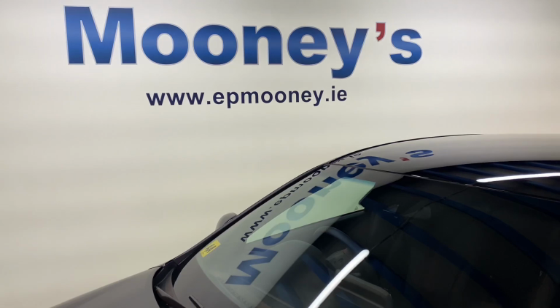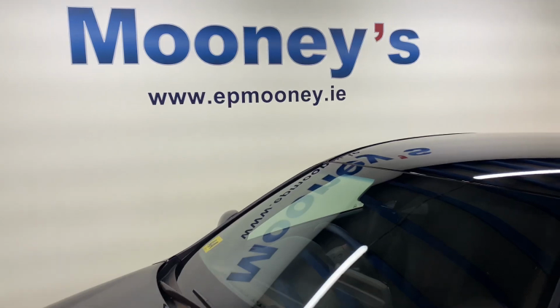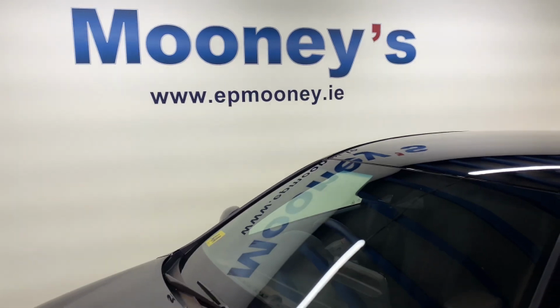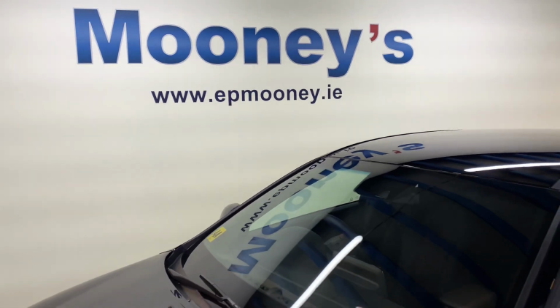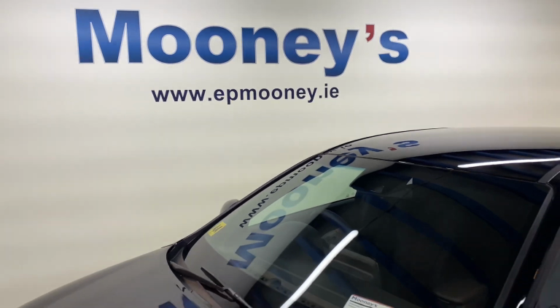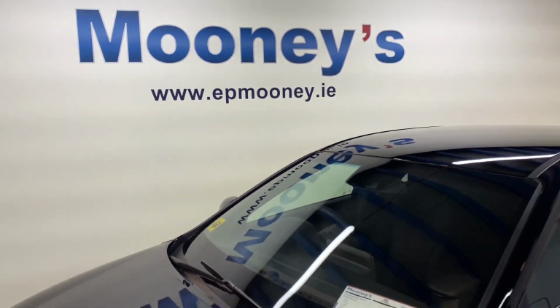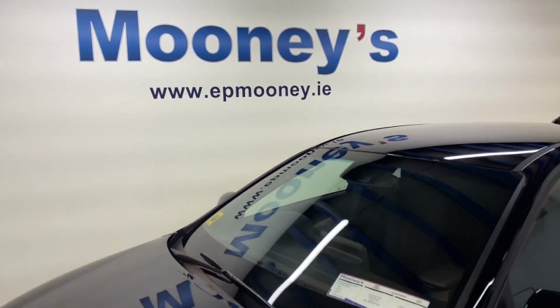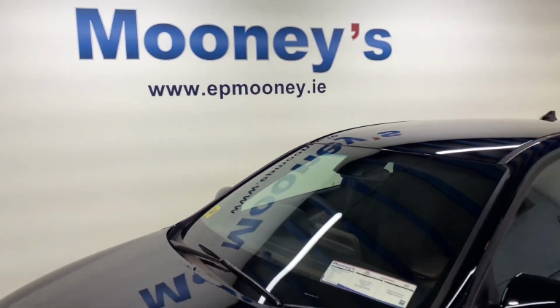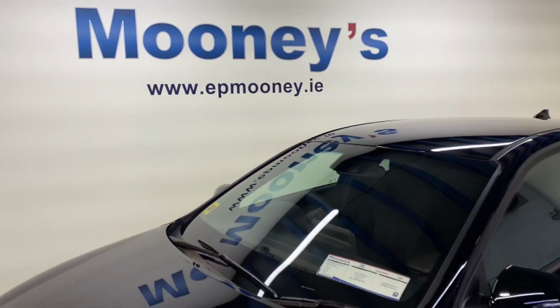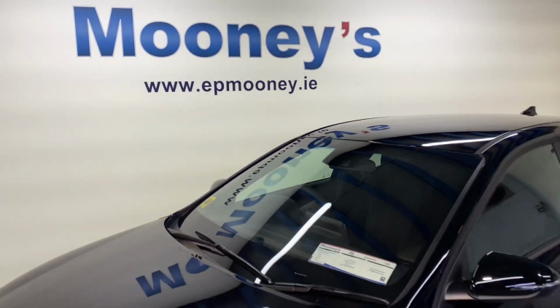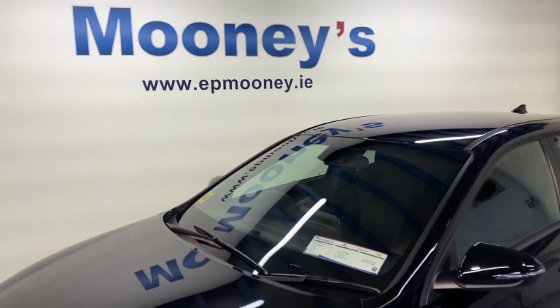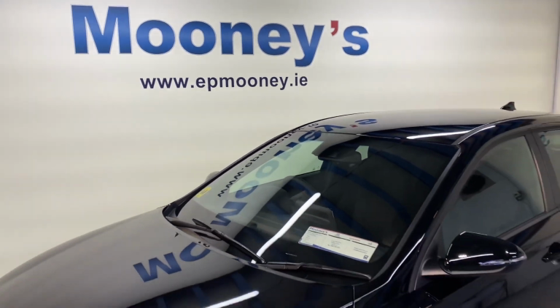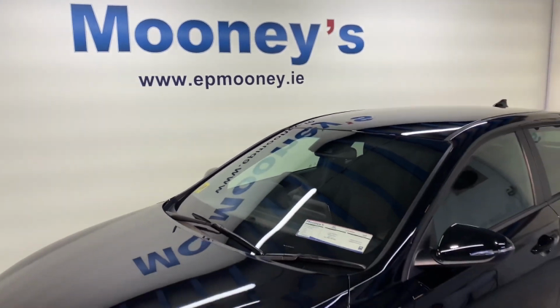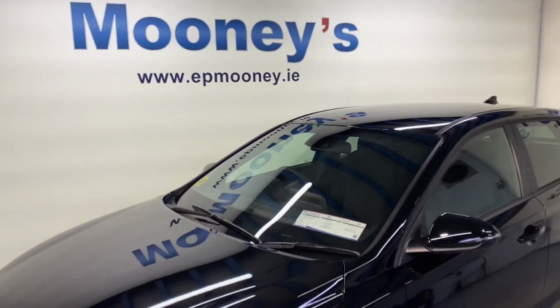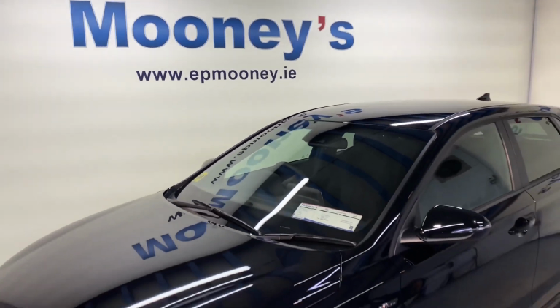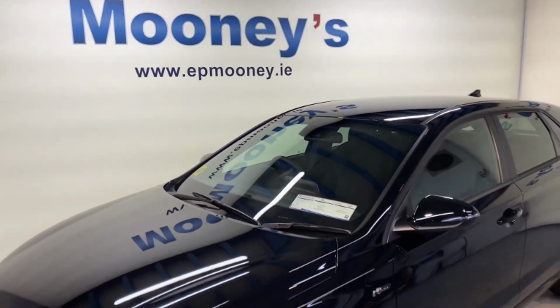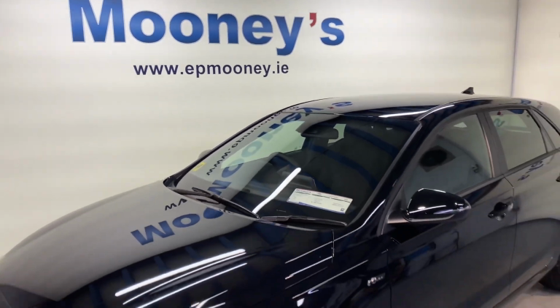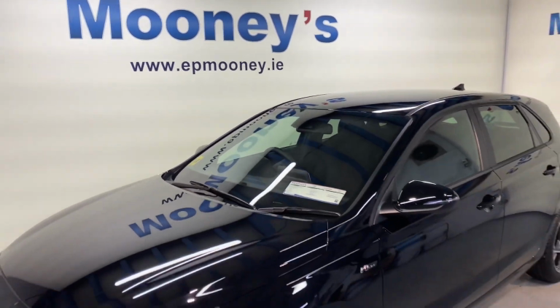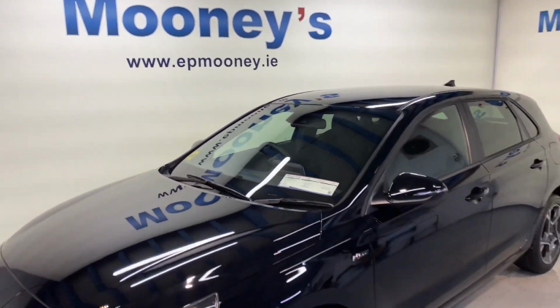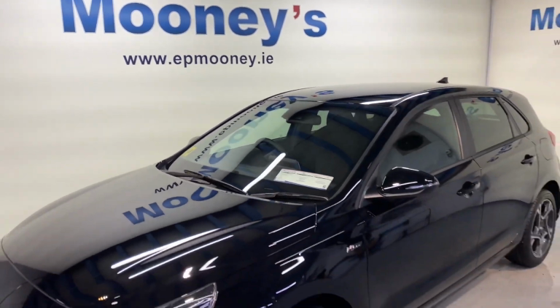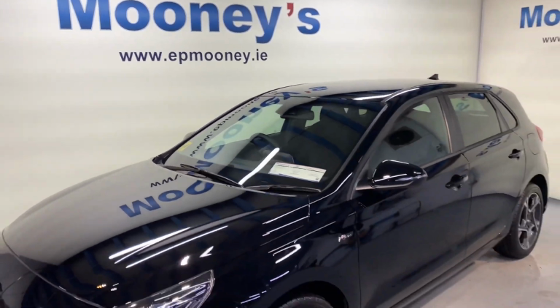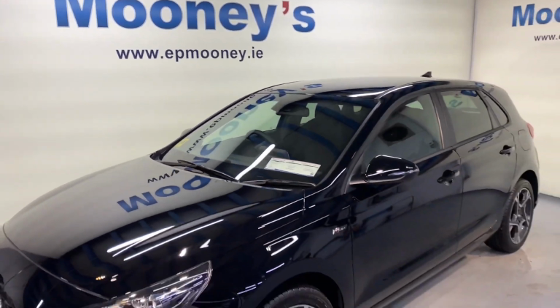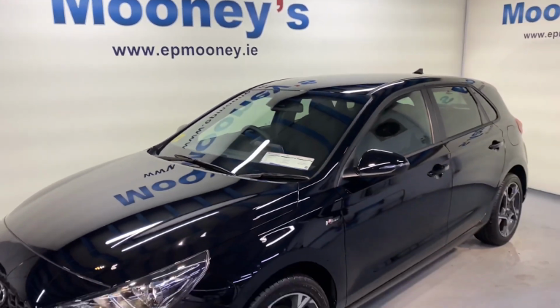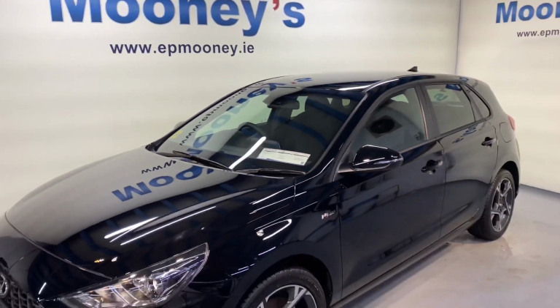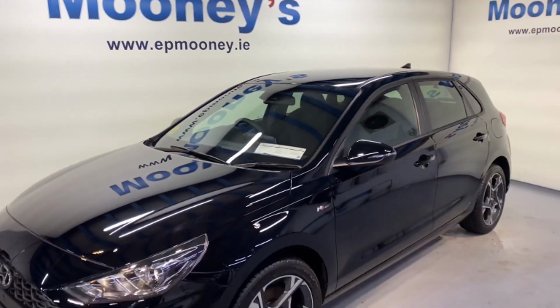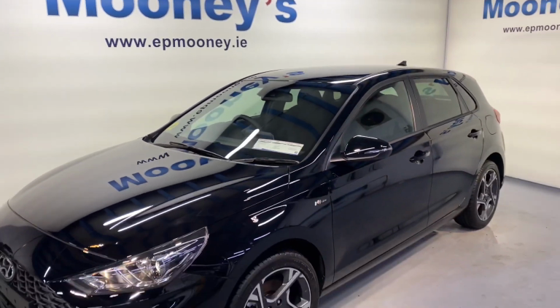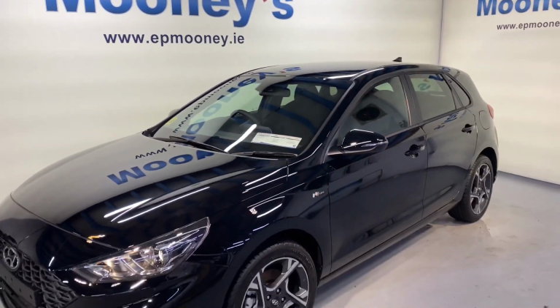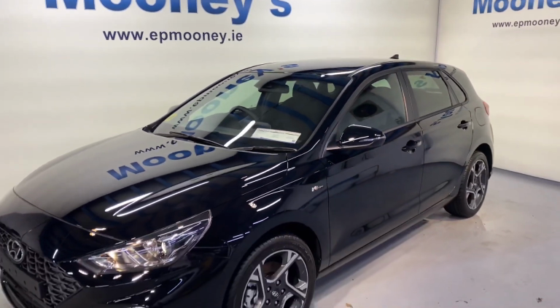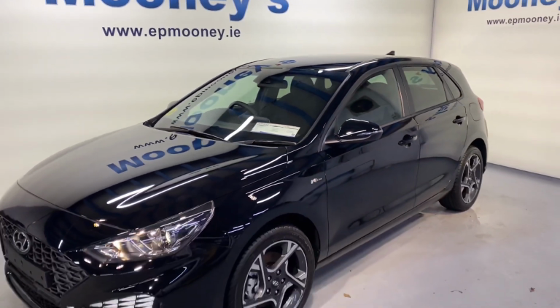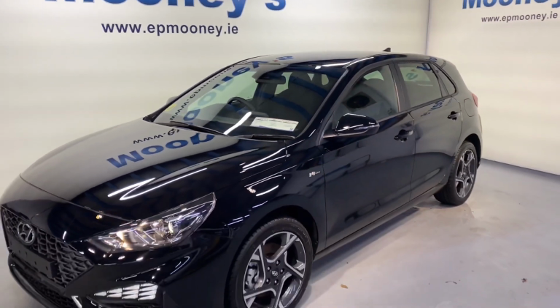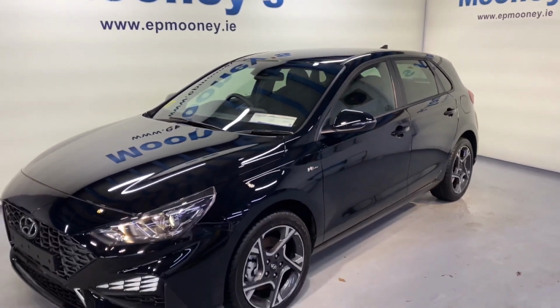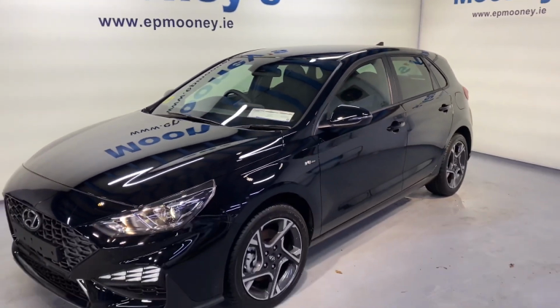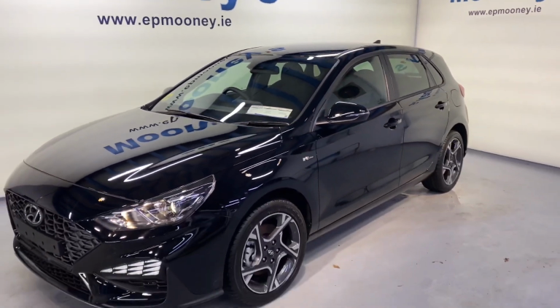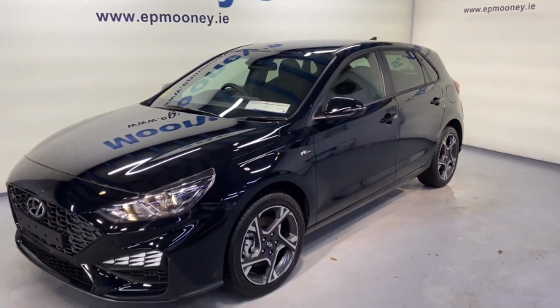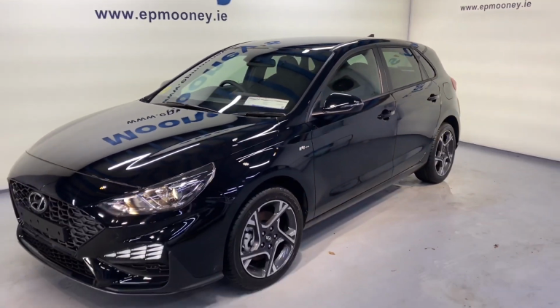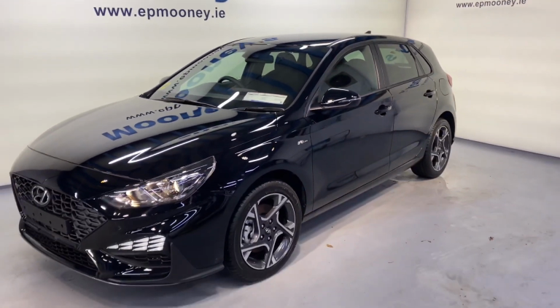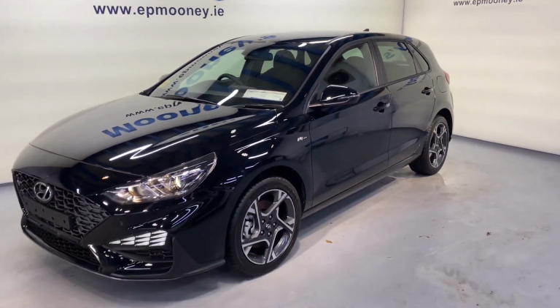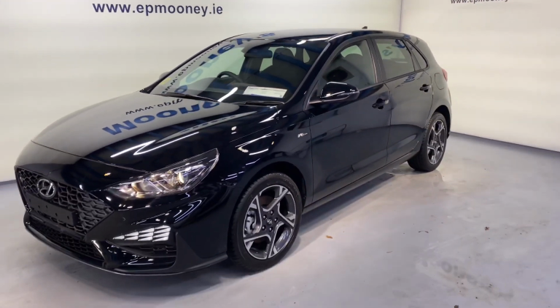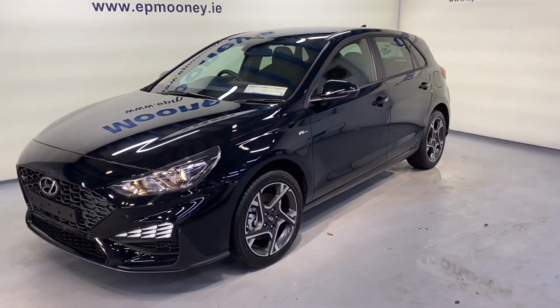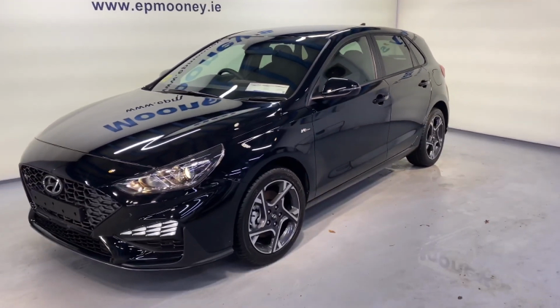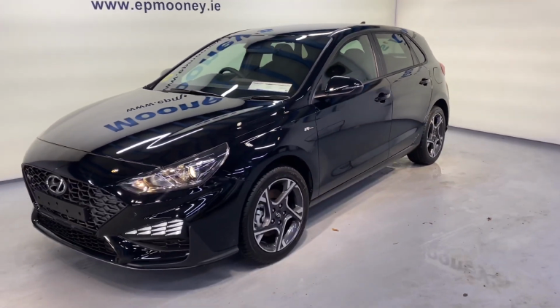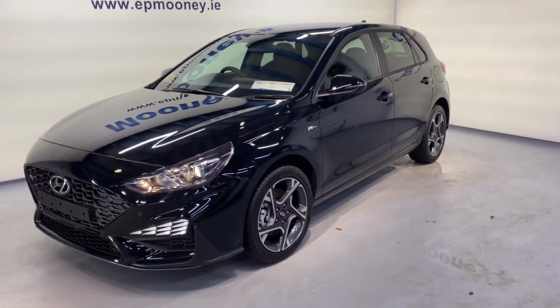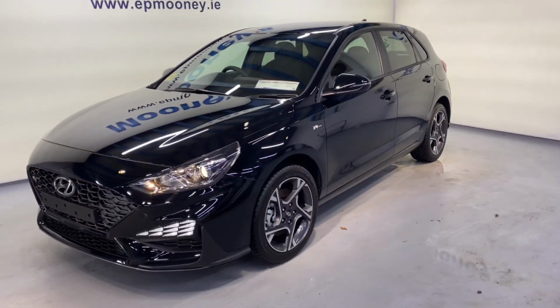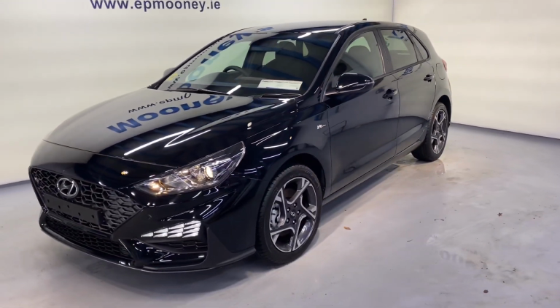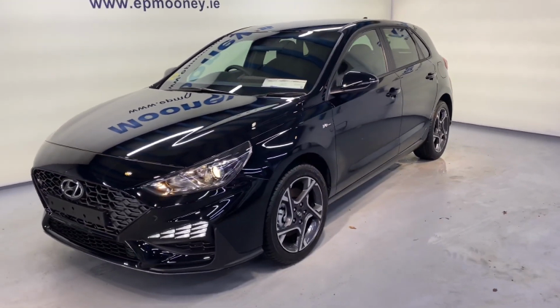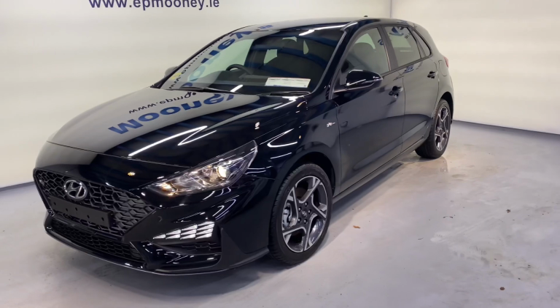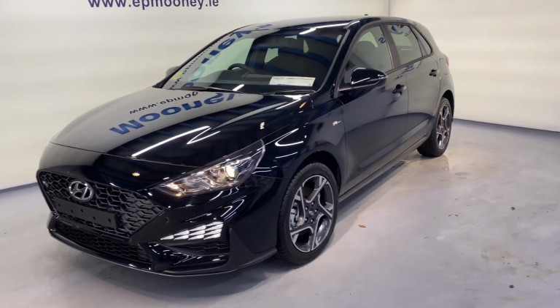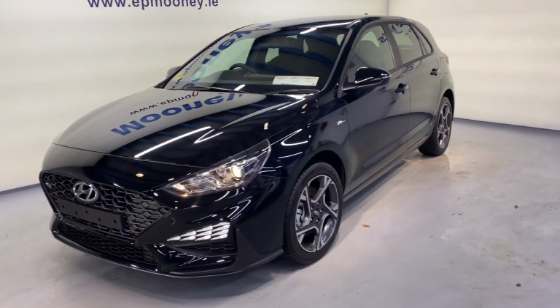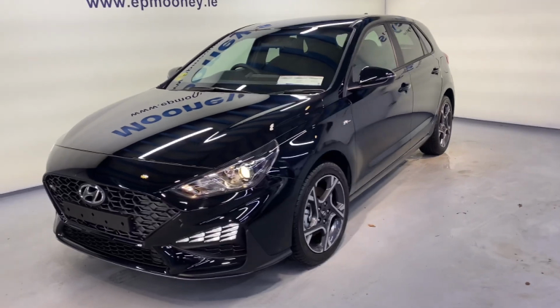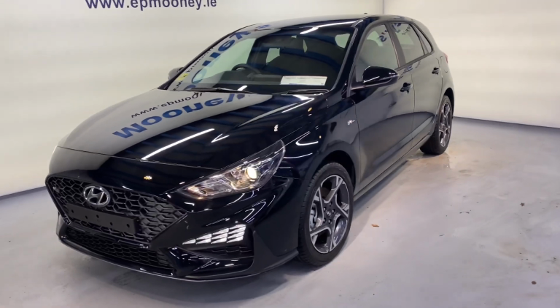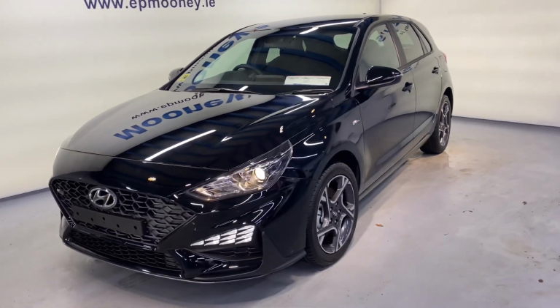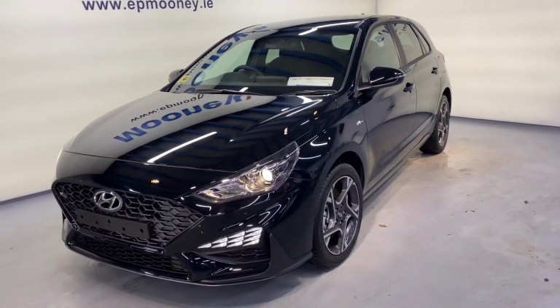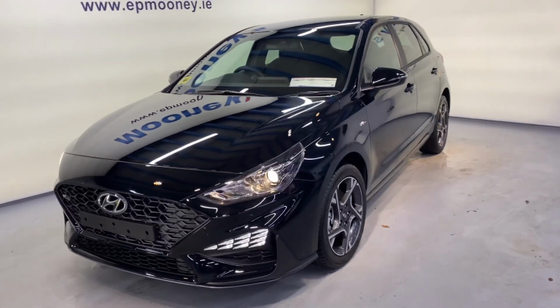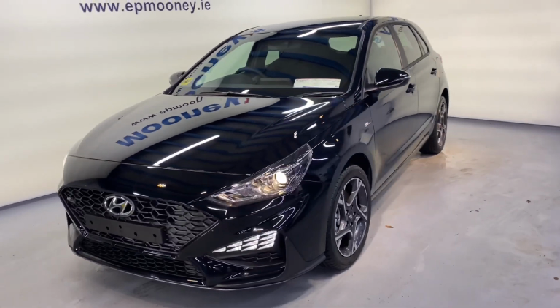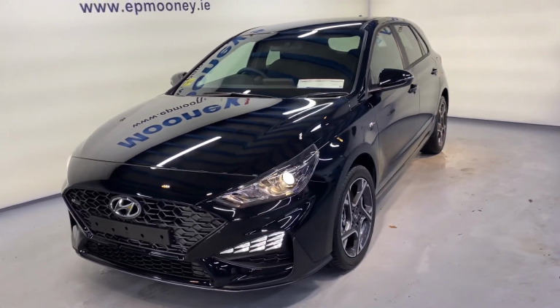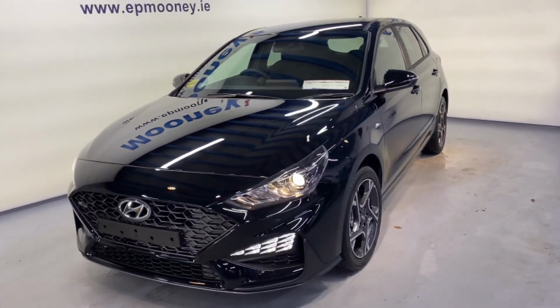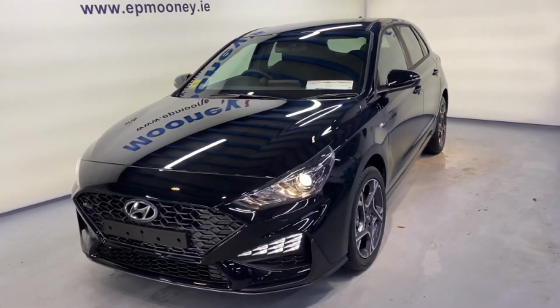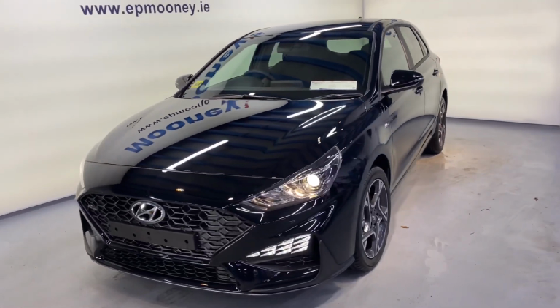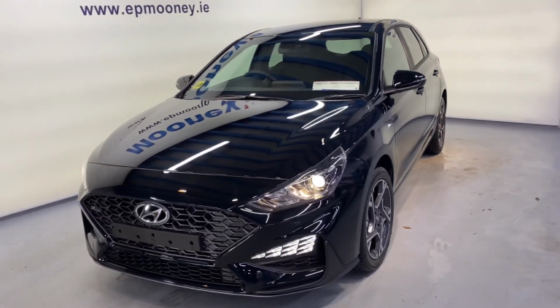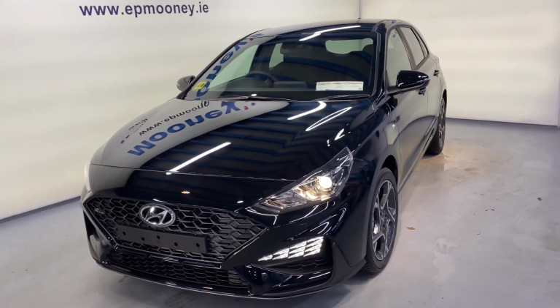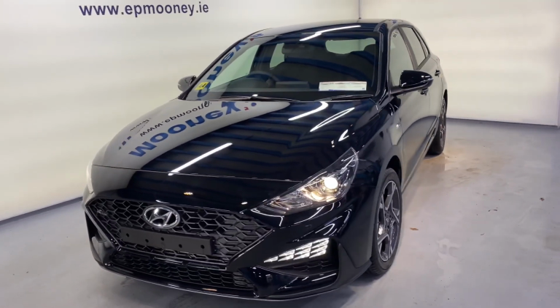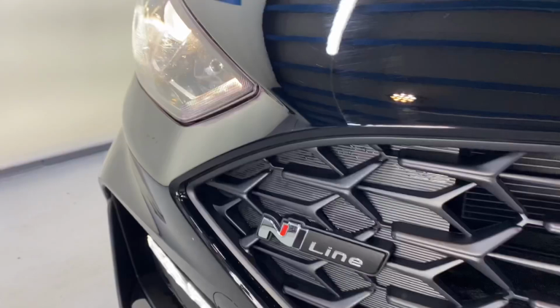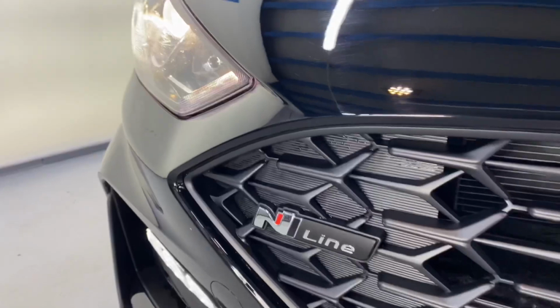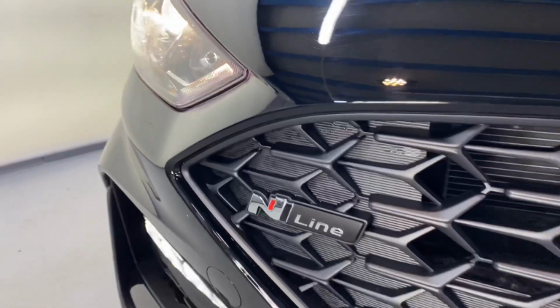Welcome to Mooney's Garage here on the Longwell Road. Today we're delighted to give you a quick tour around the brand new Hyundai i30 N-Line.